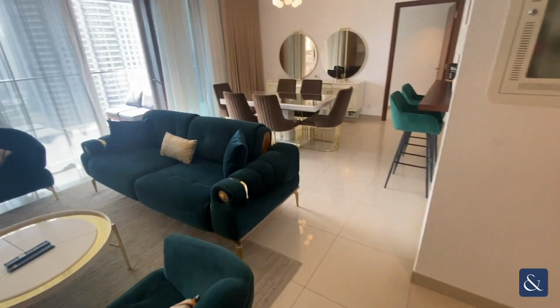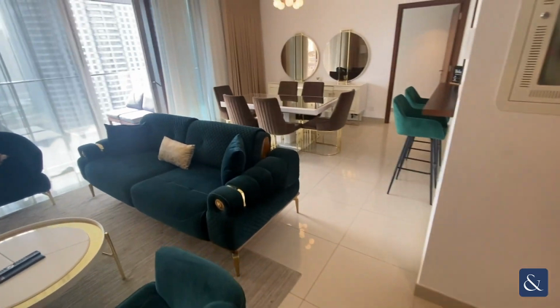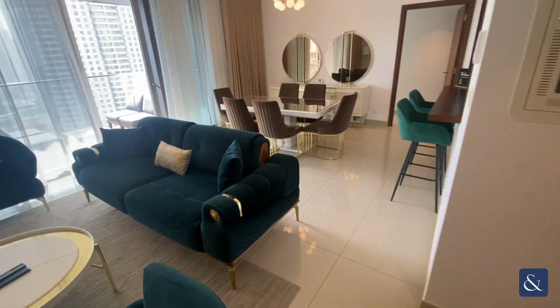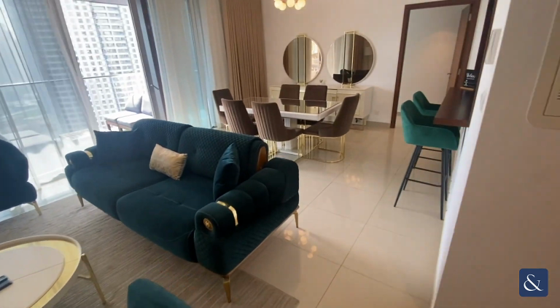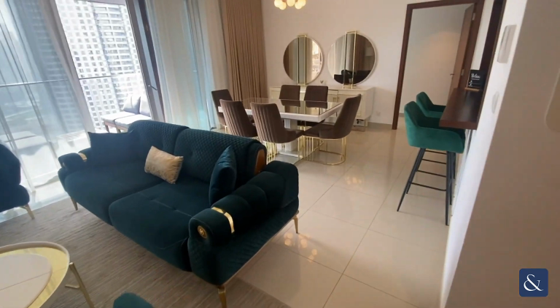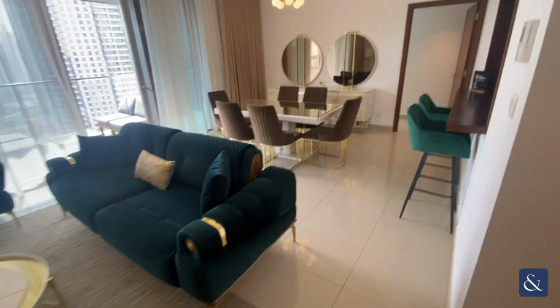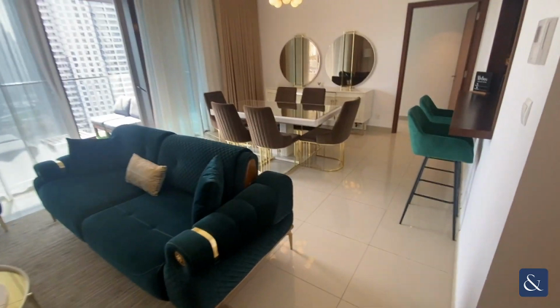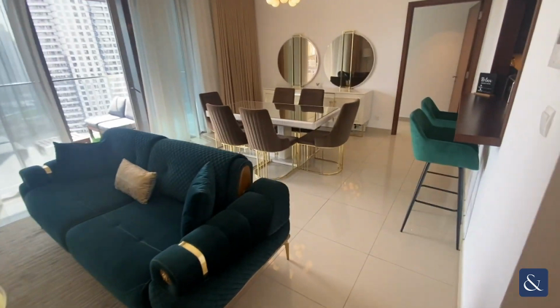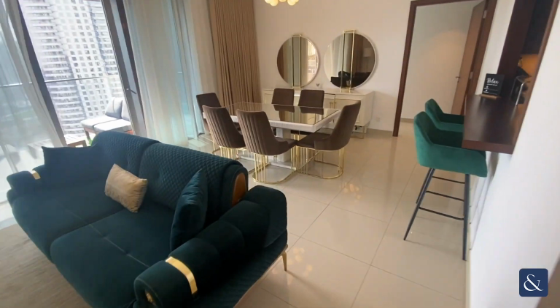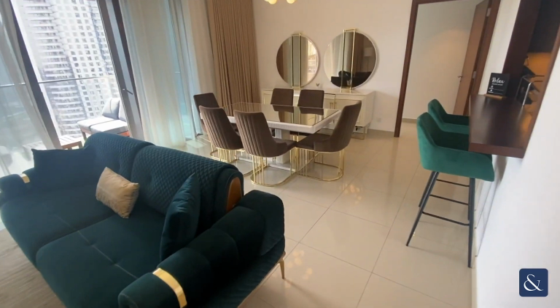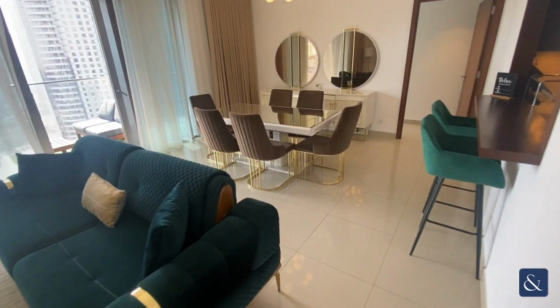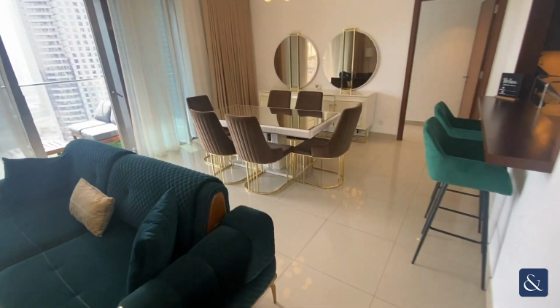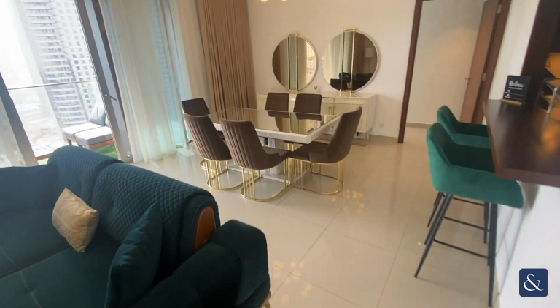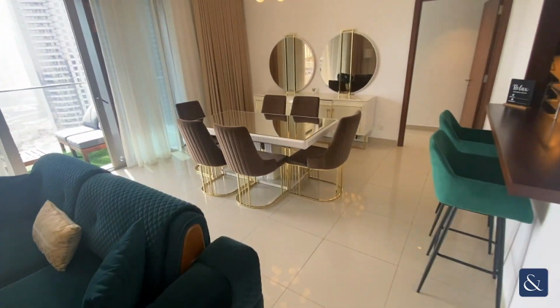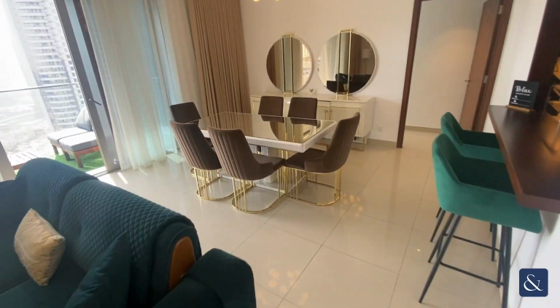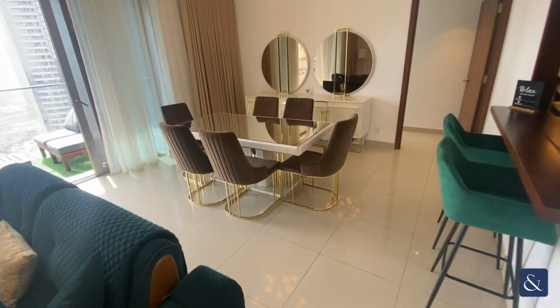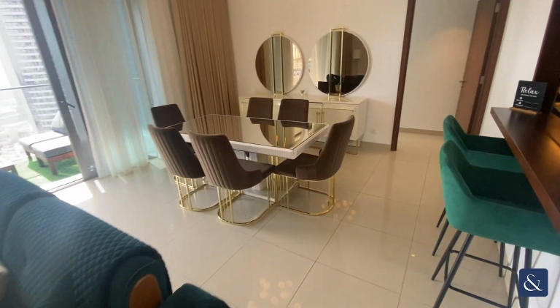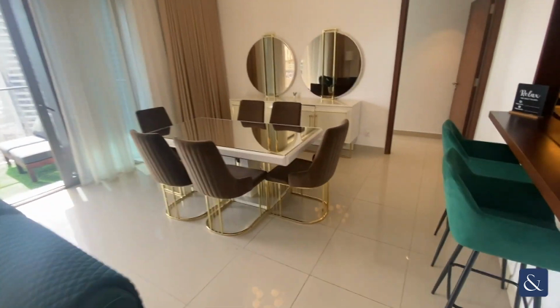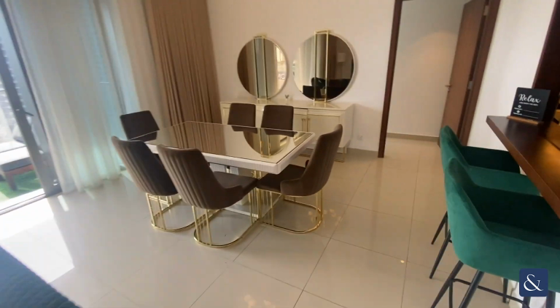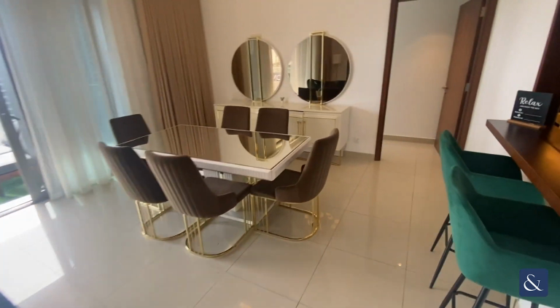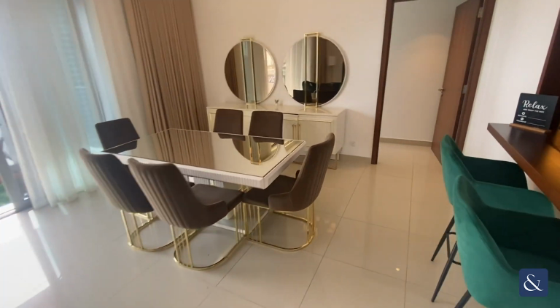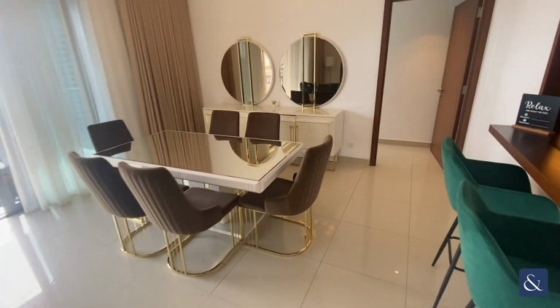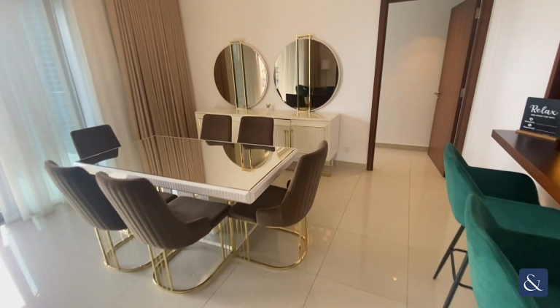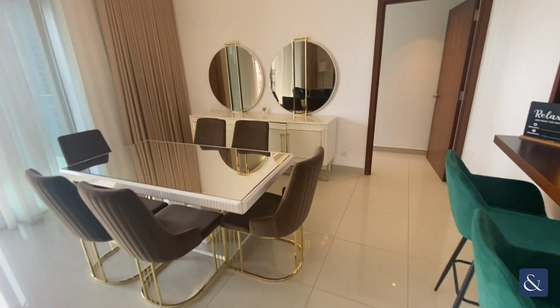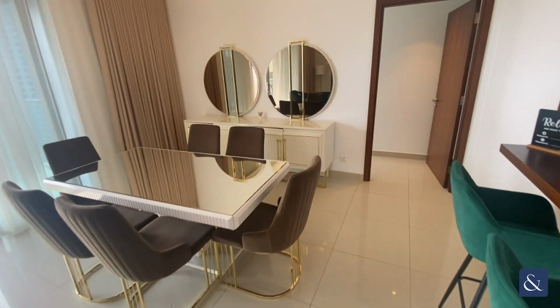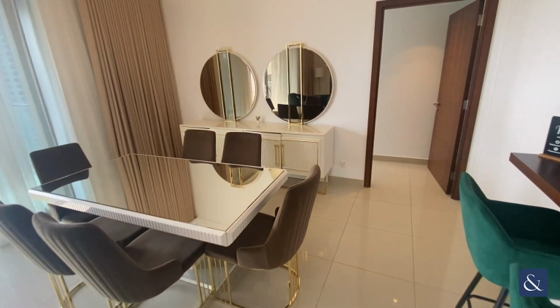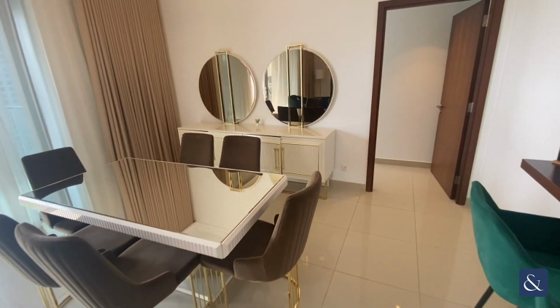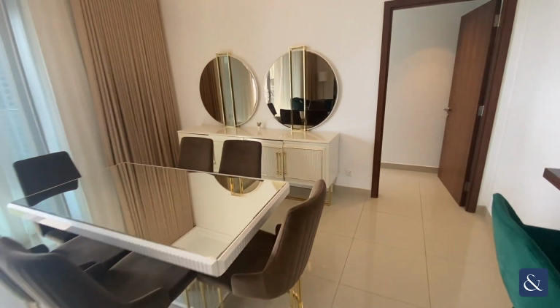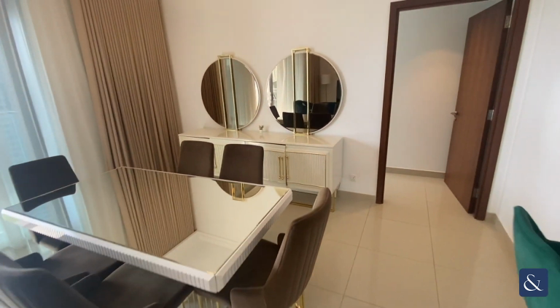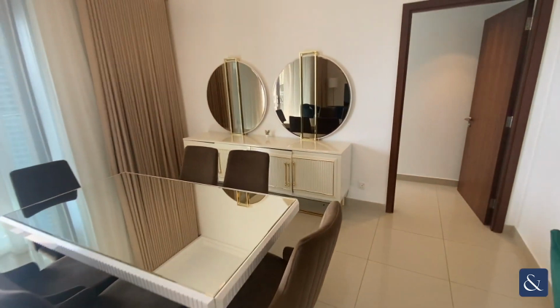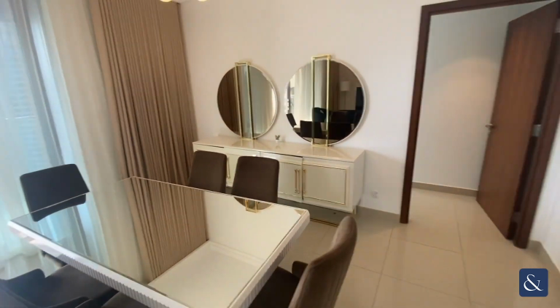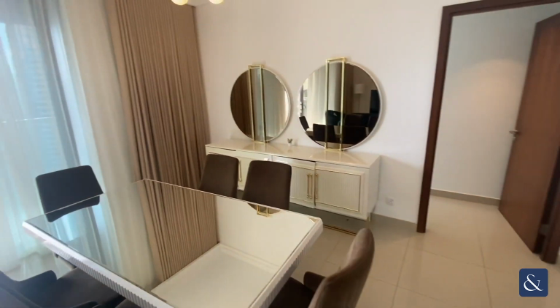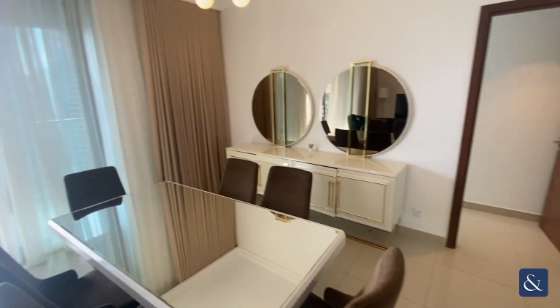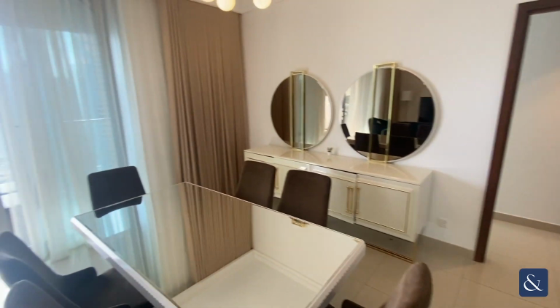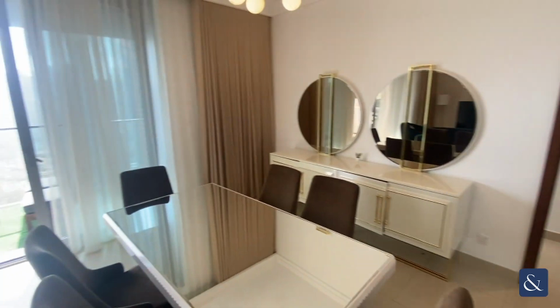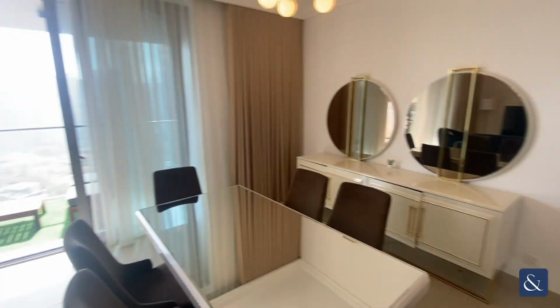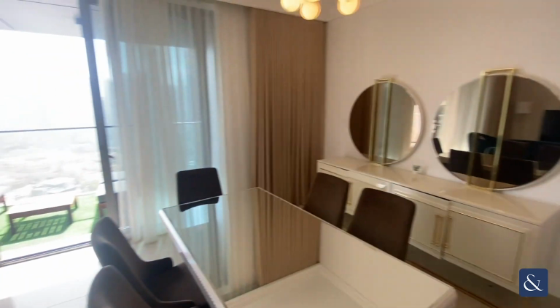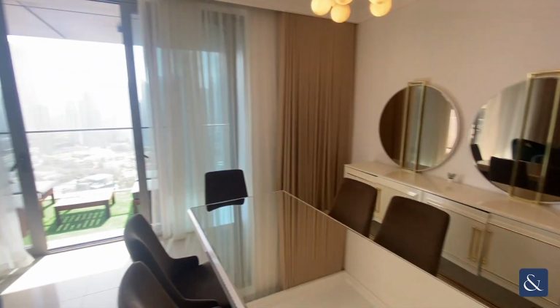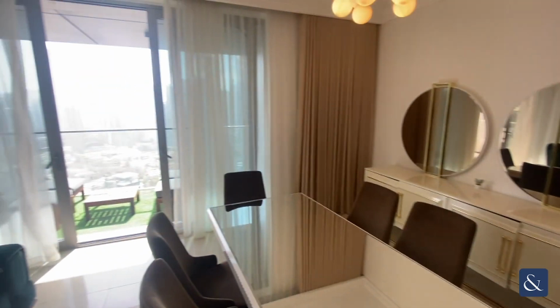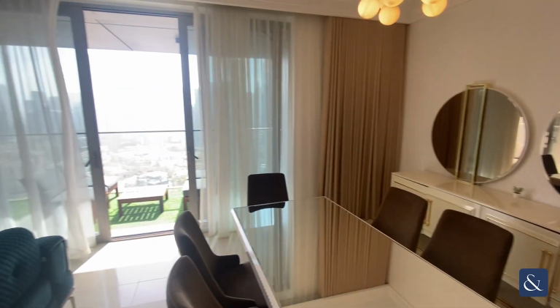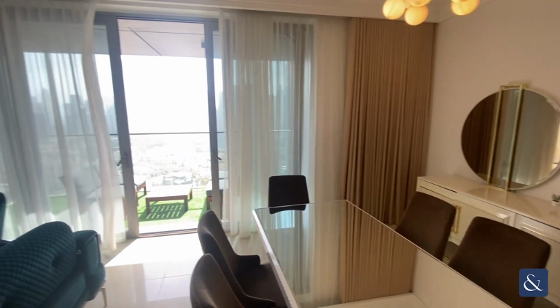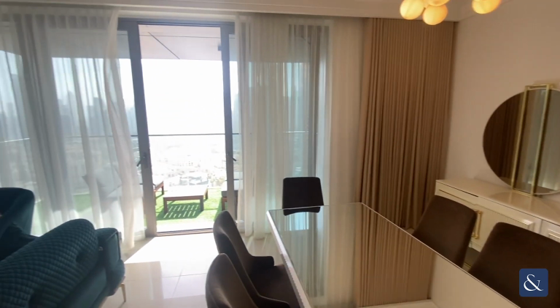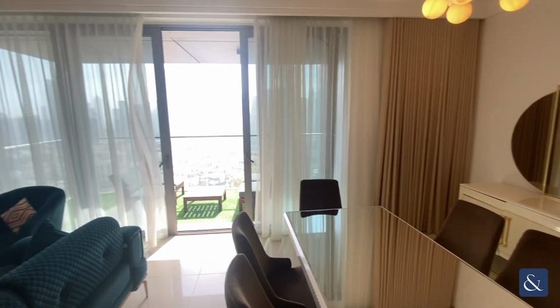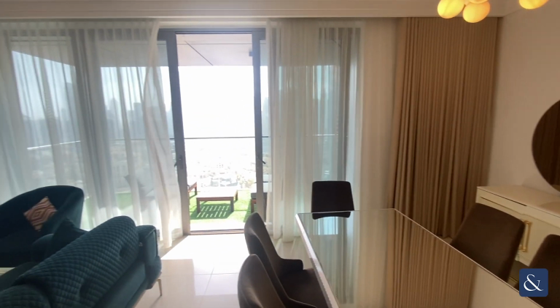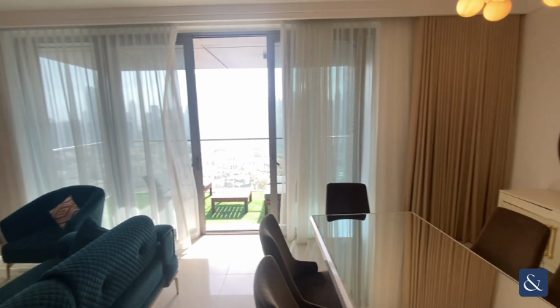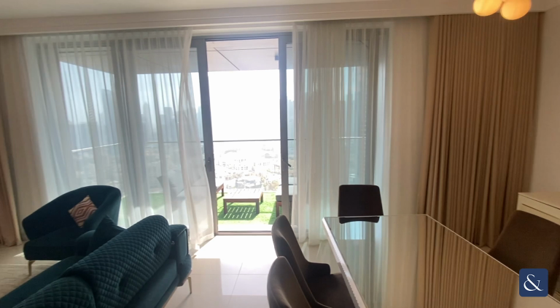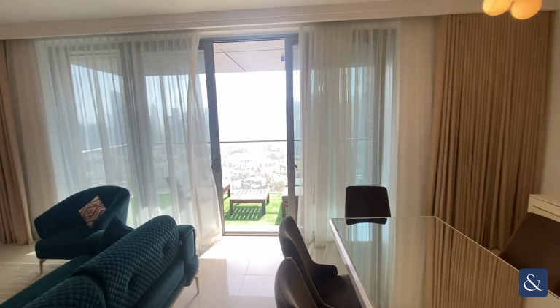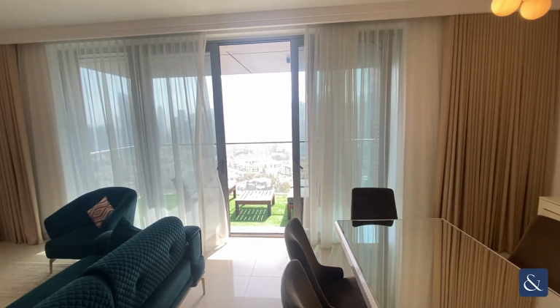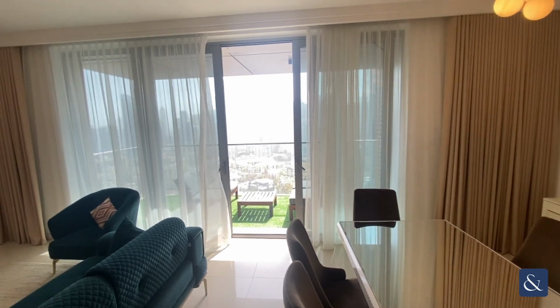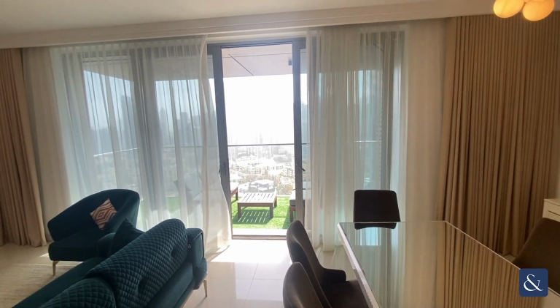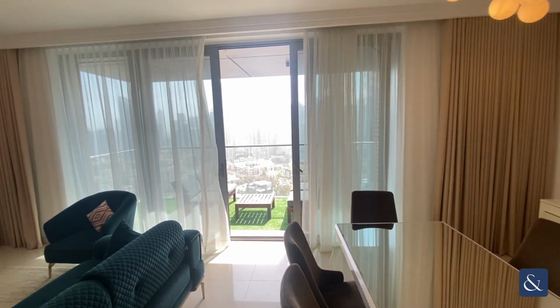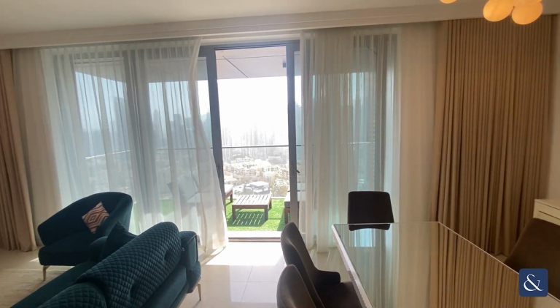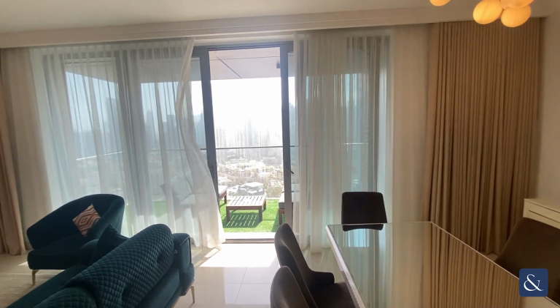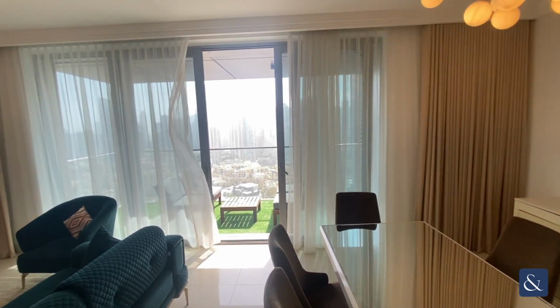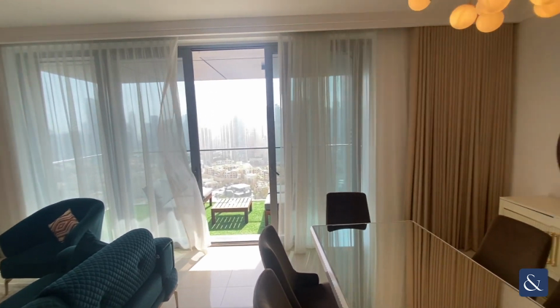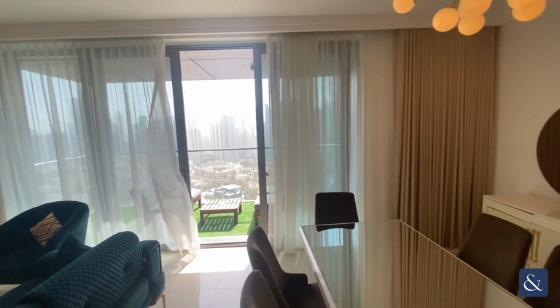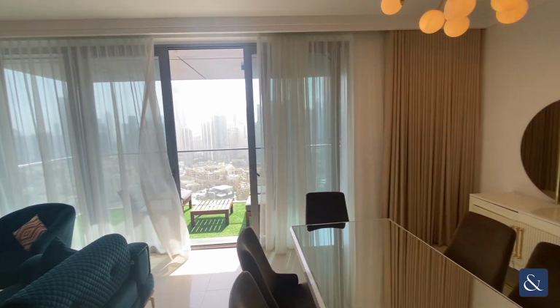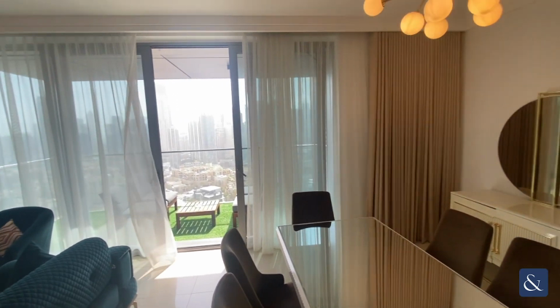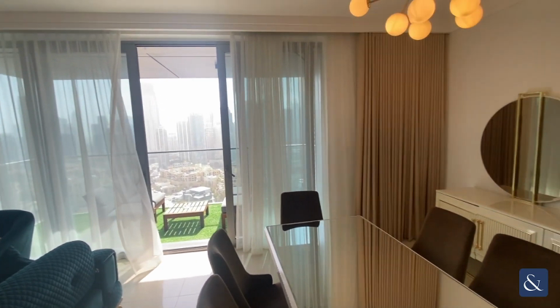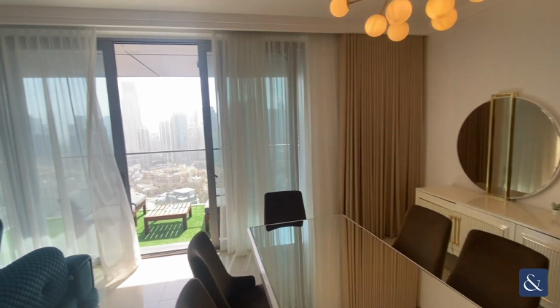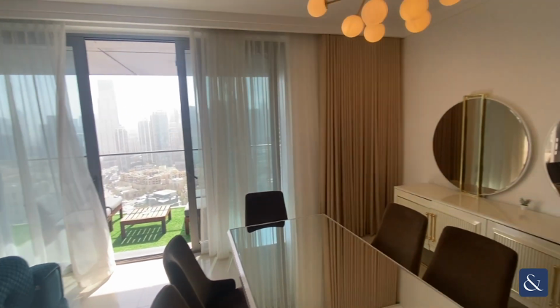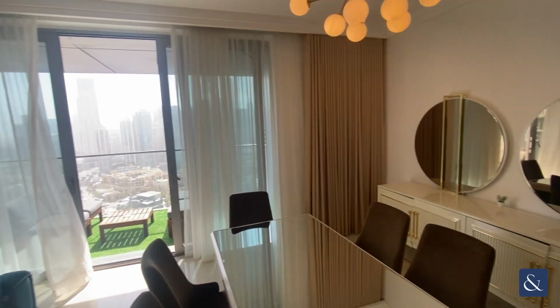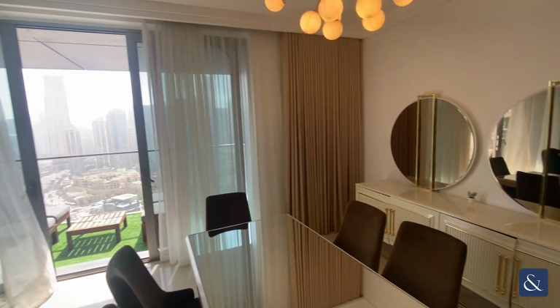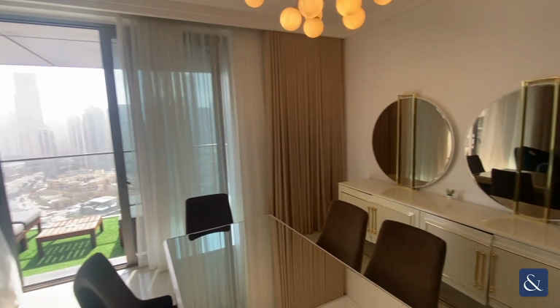Then walking back across to the living area. As you can see here, we have got floor-to-ceiling windows throughout.